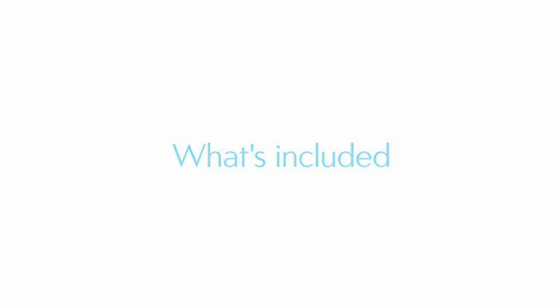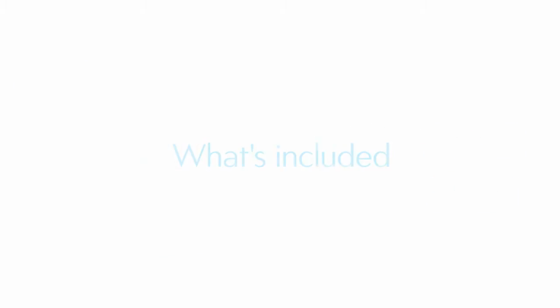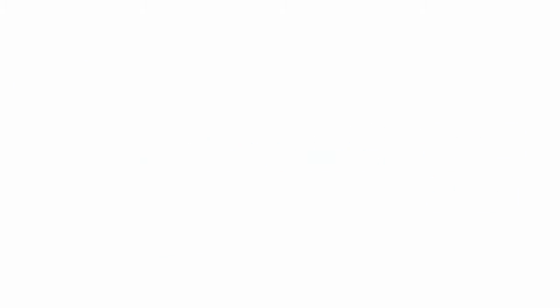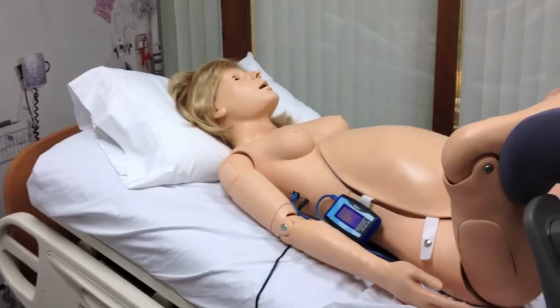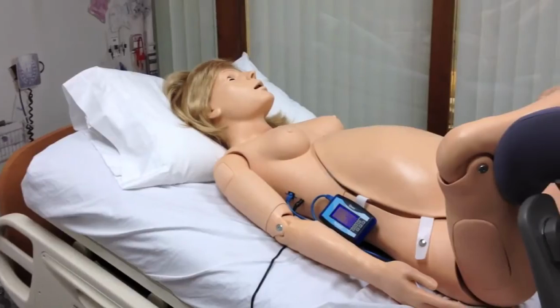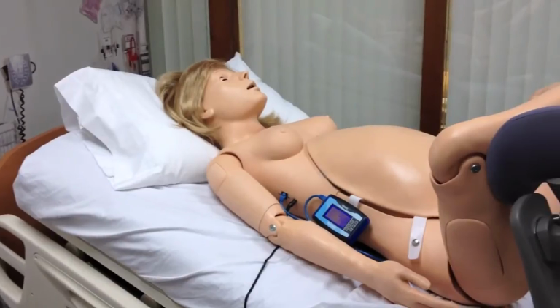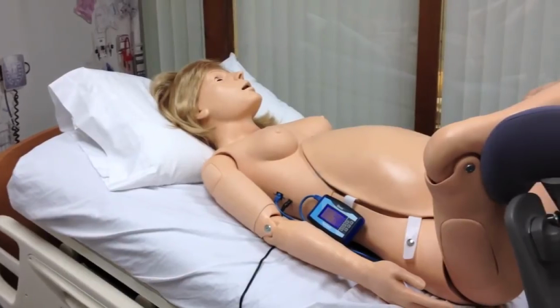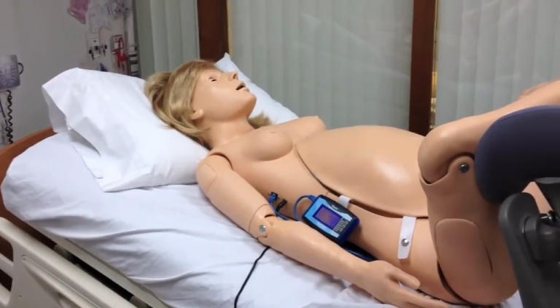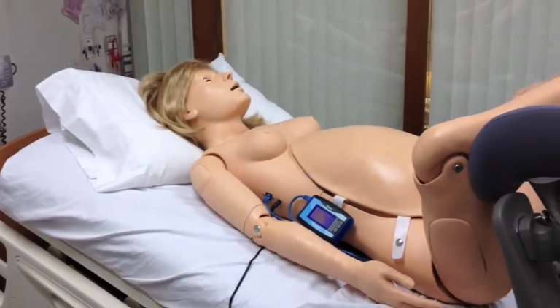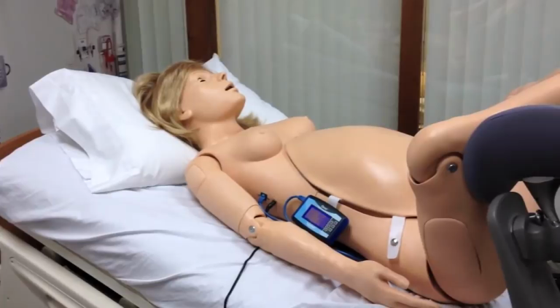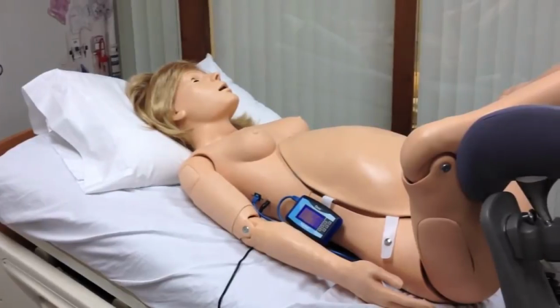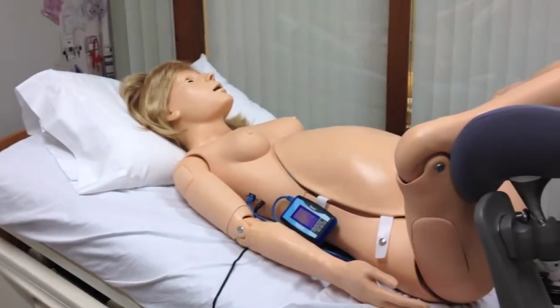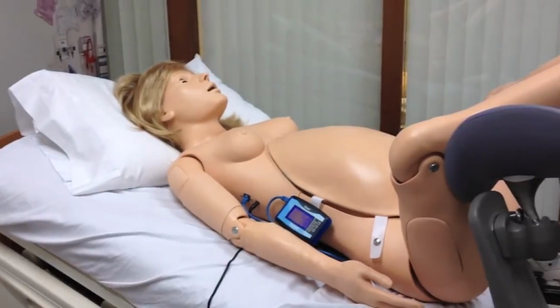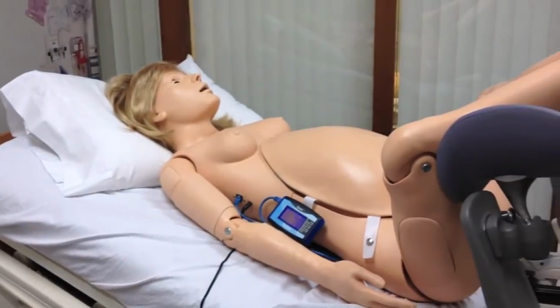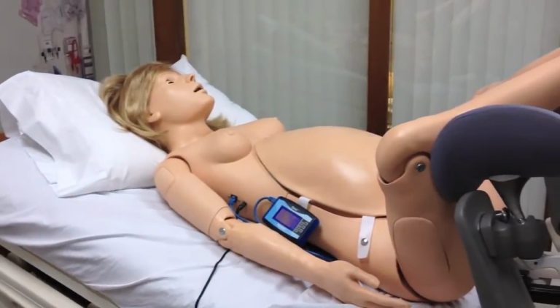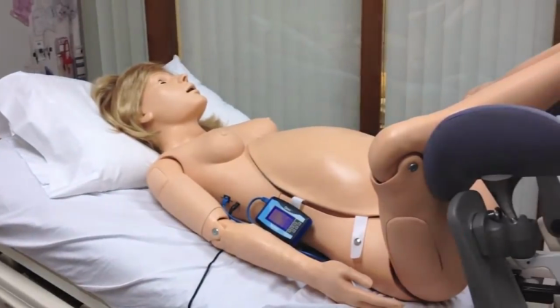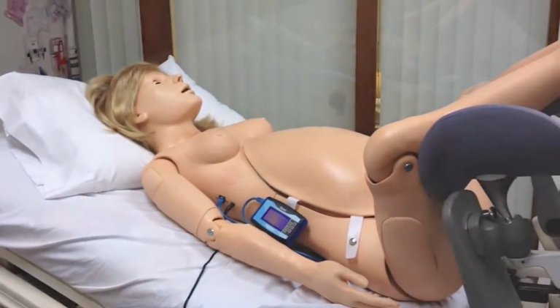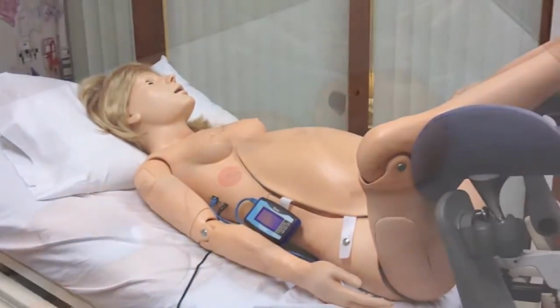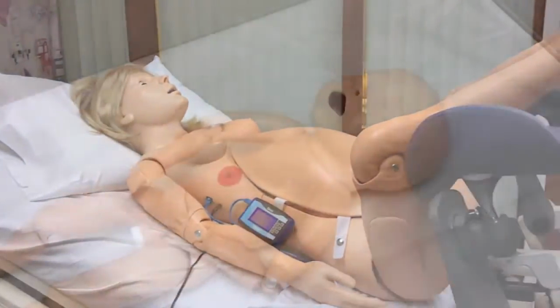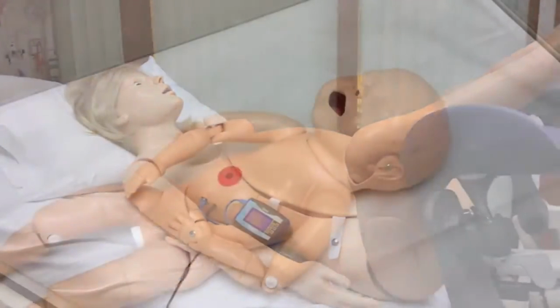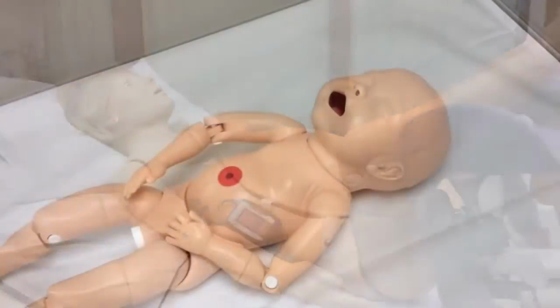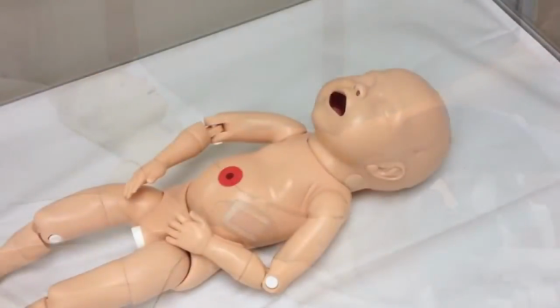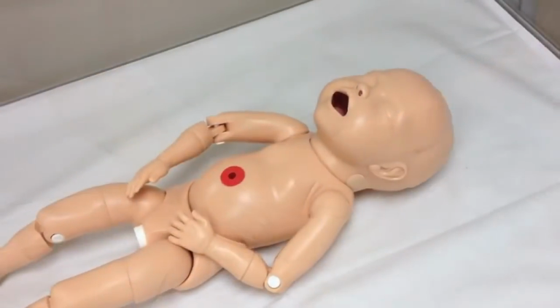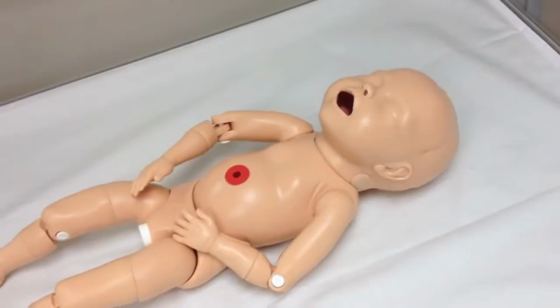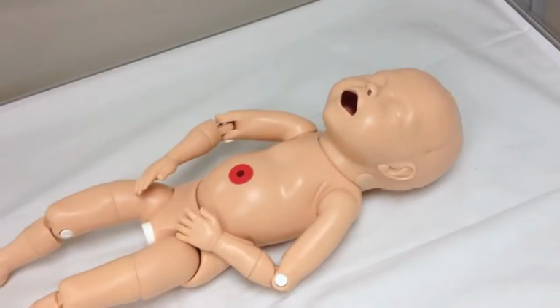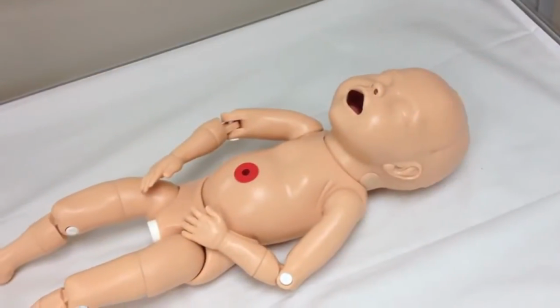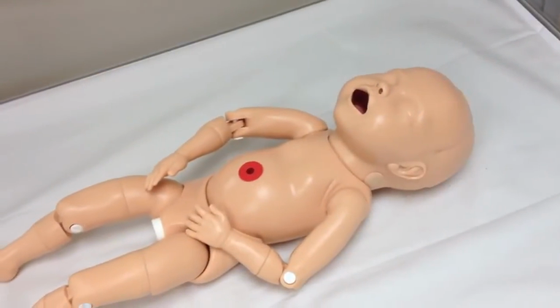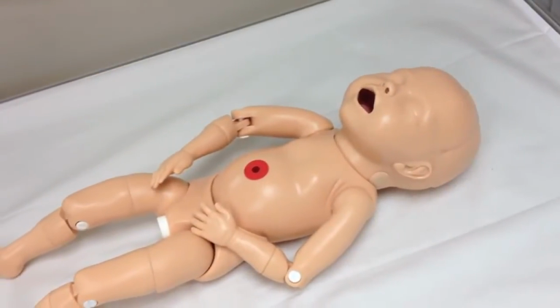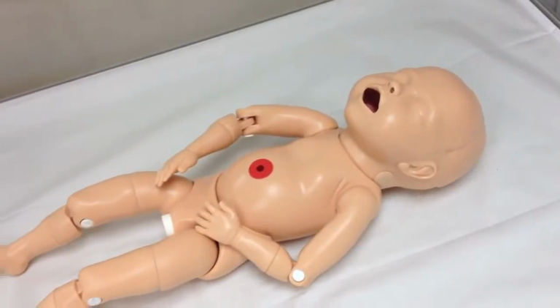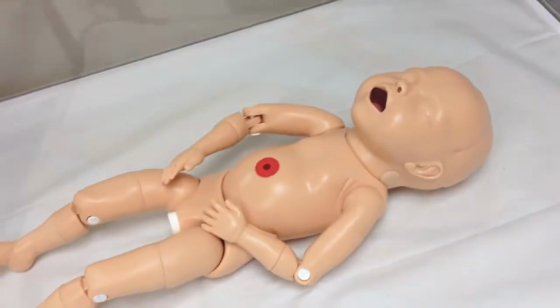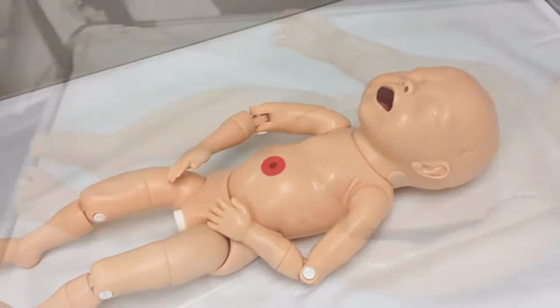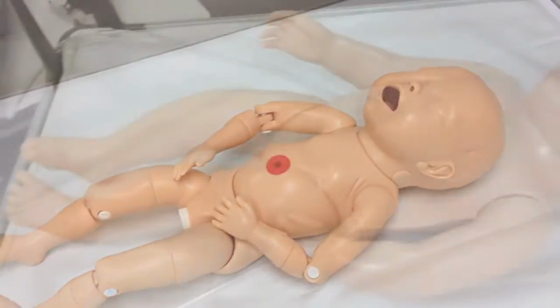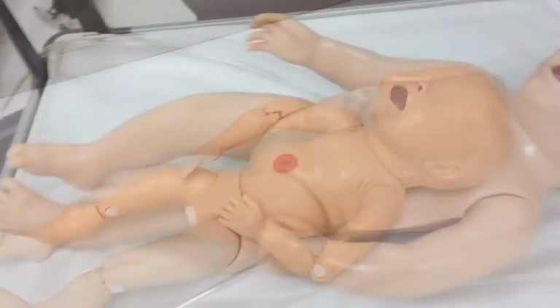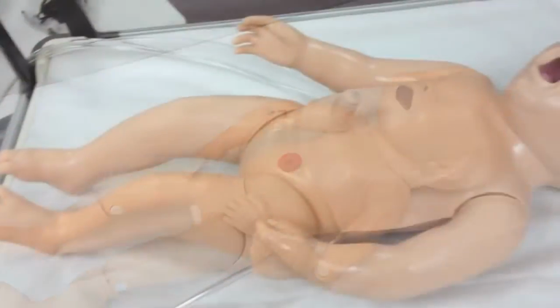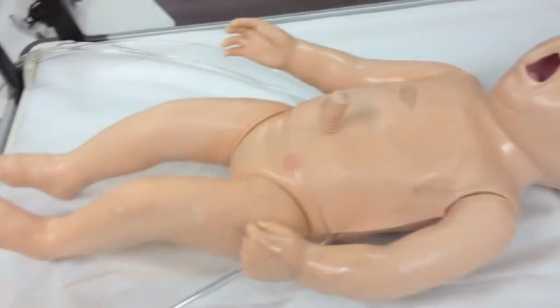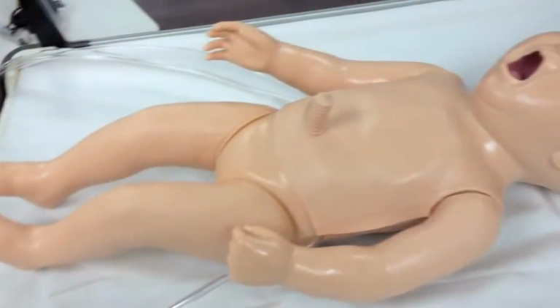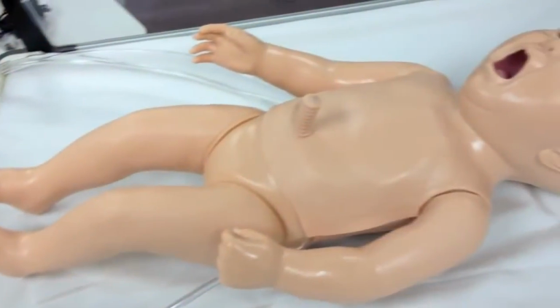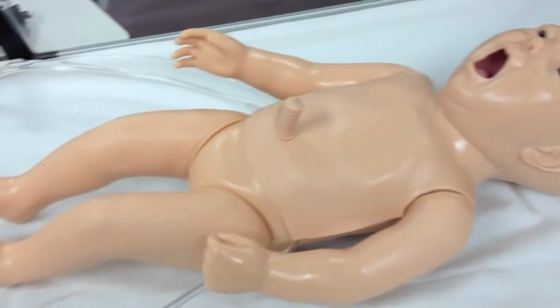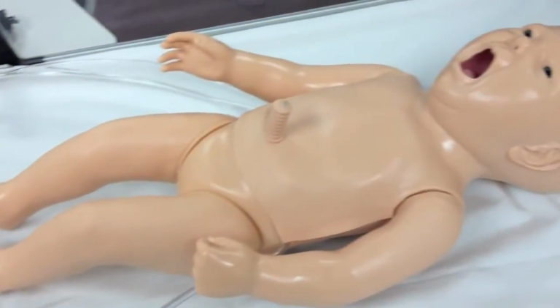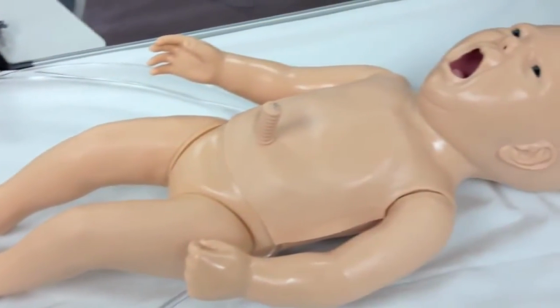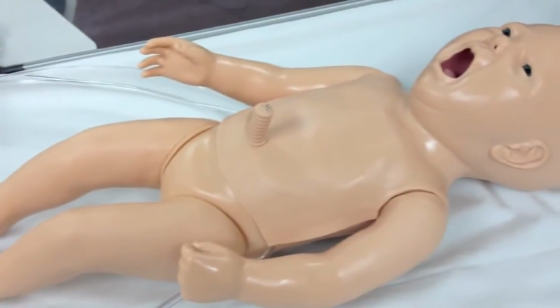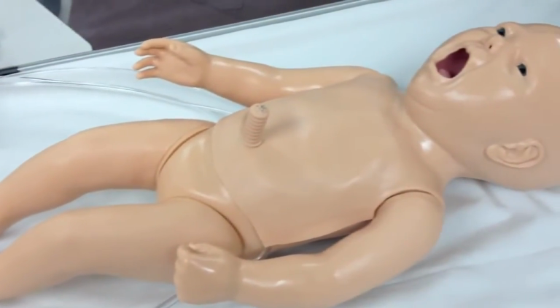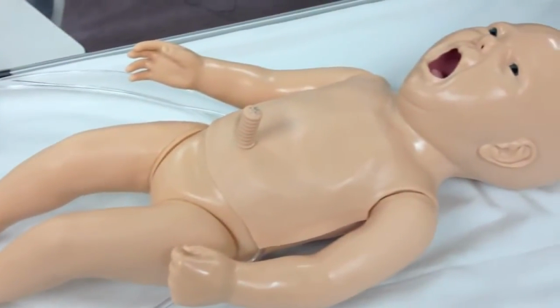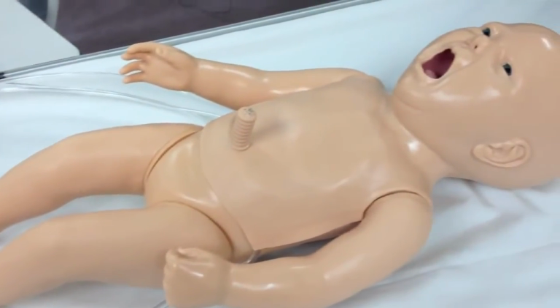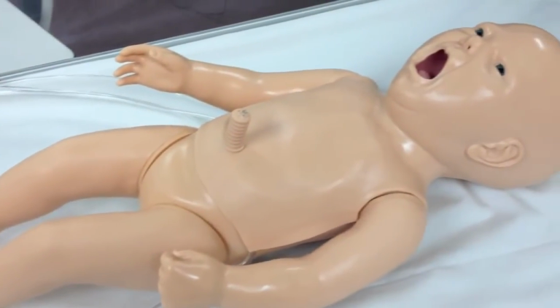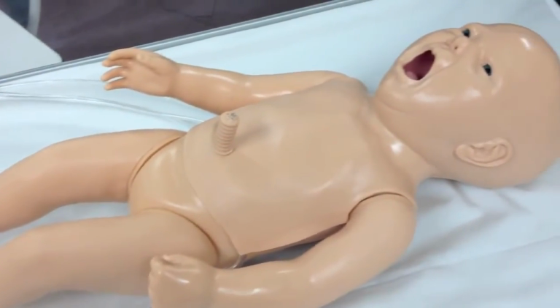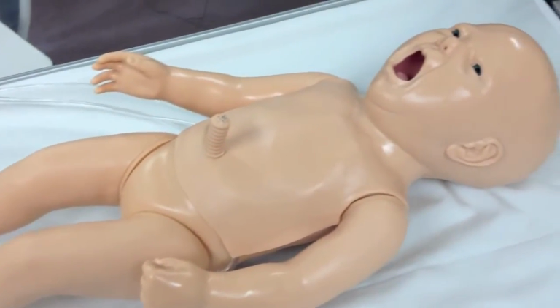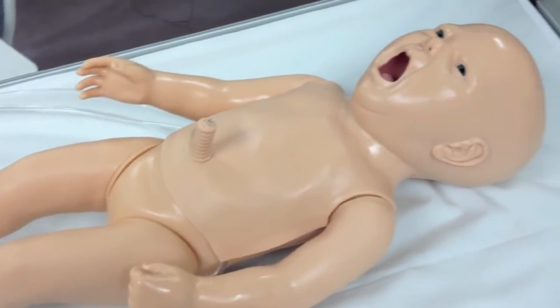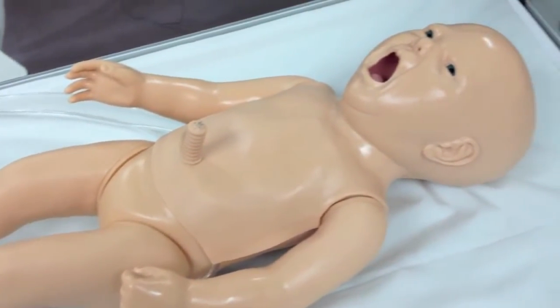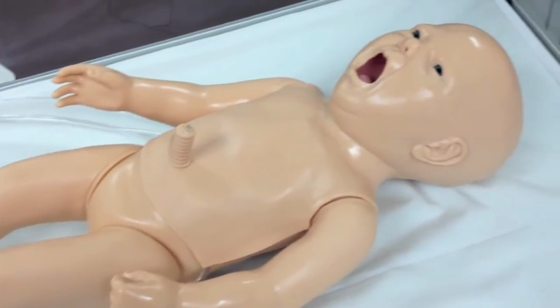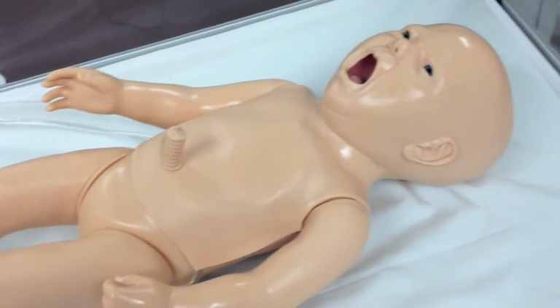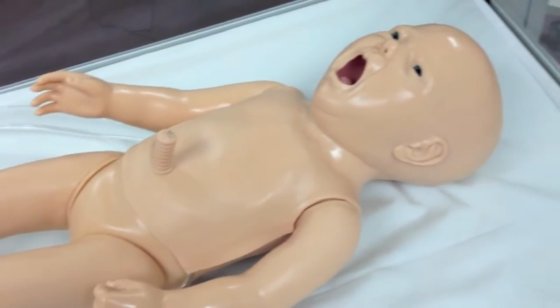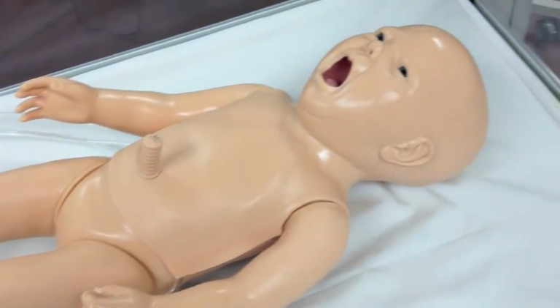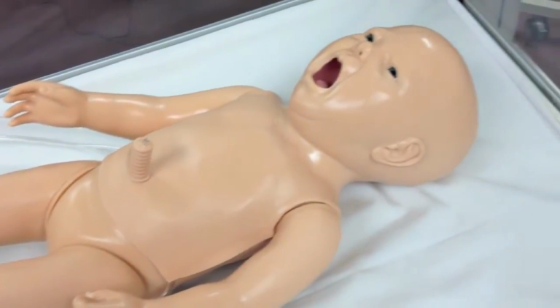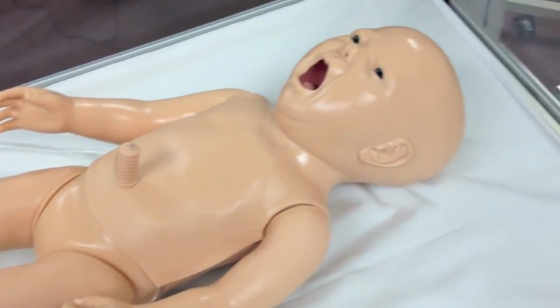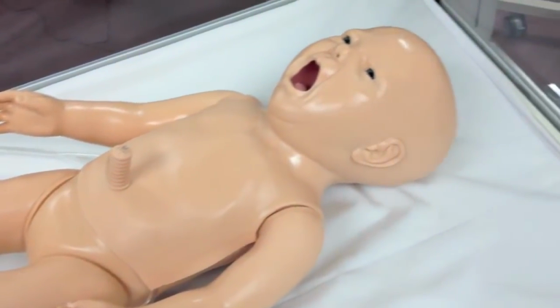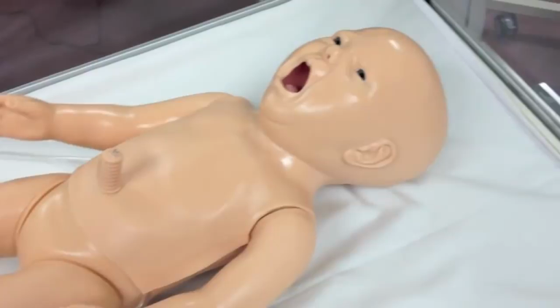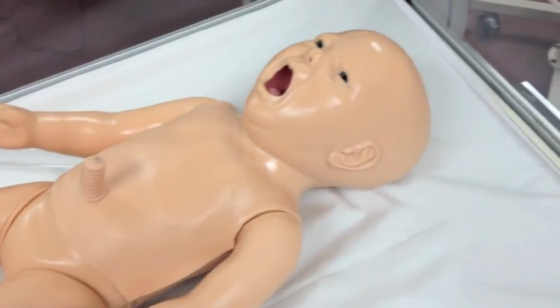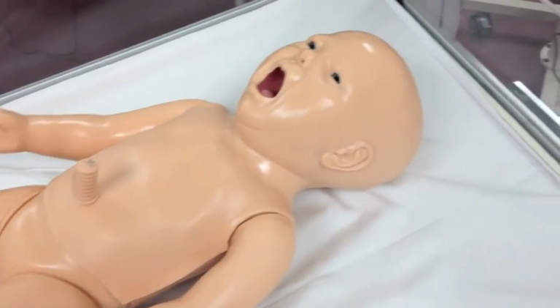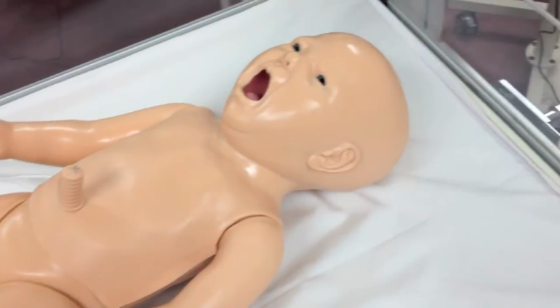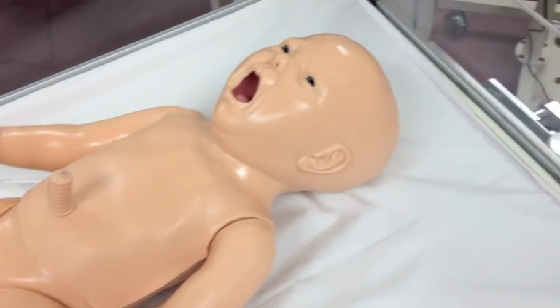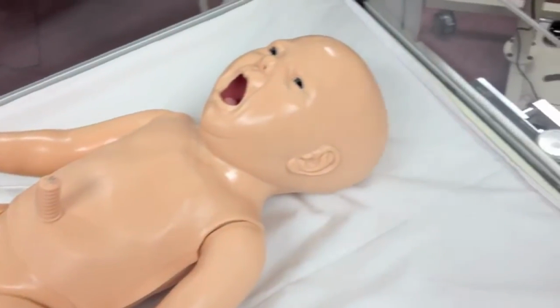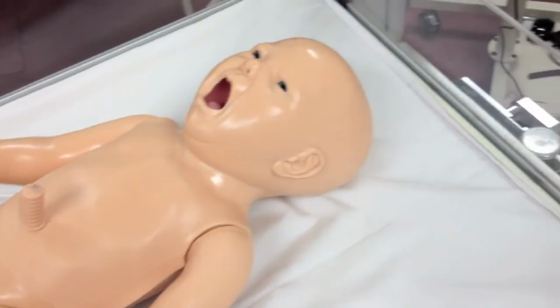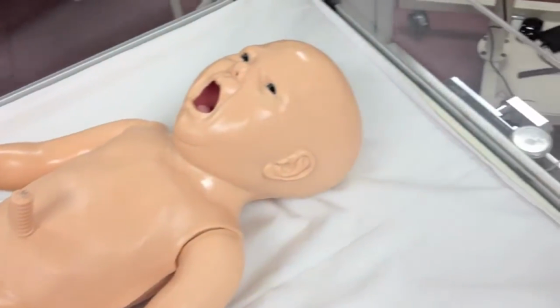The NOEL 550 includes the mom, the fetus, and the newborn. The NOEL 551 is just the mom and the fetus.